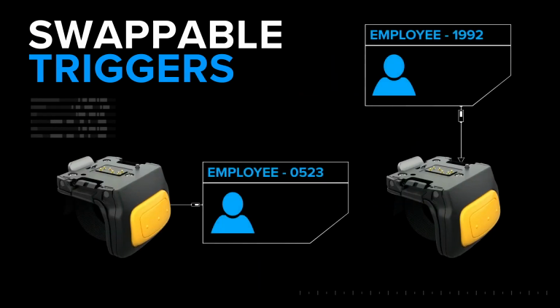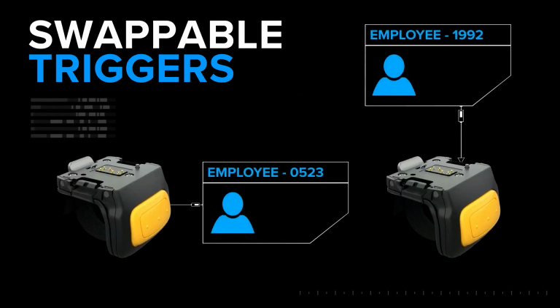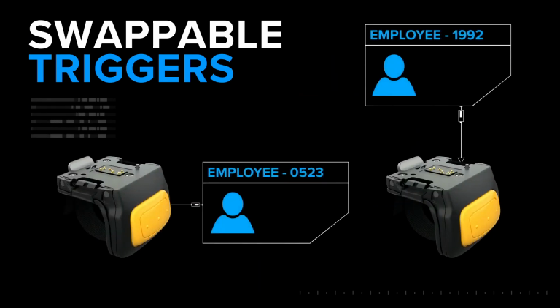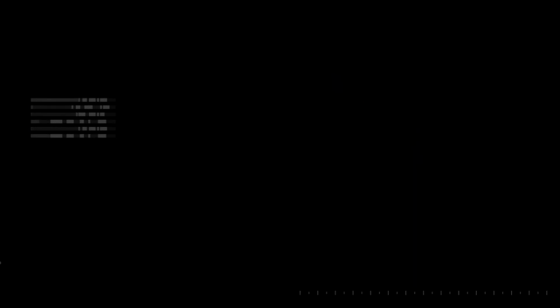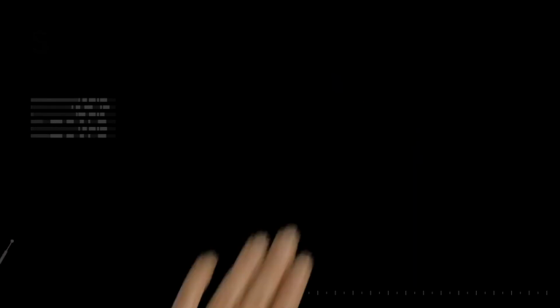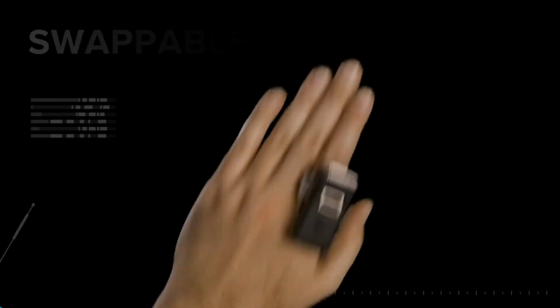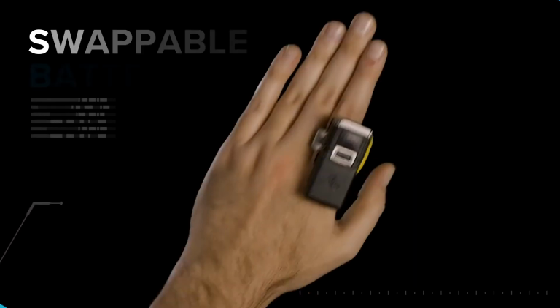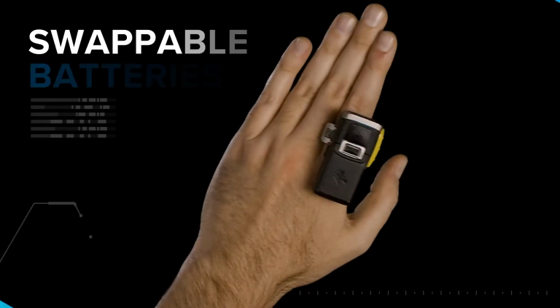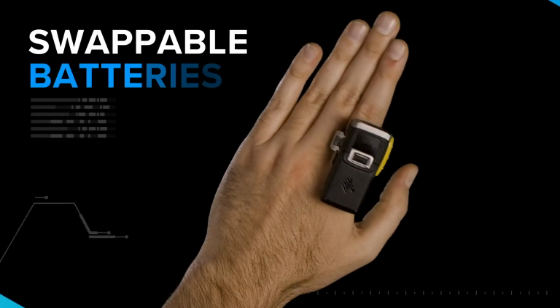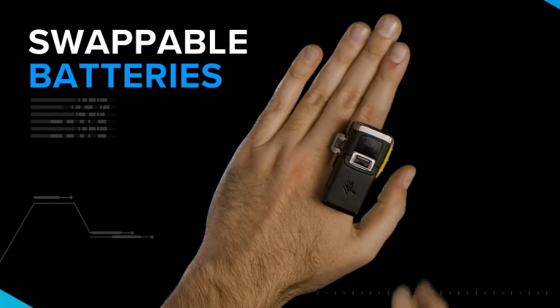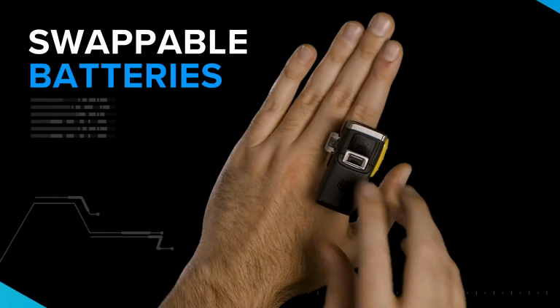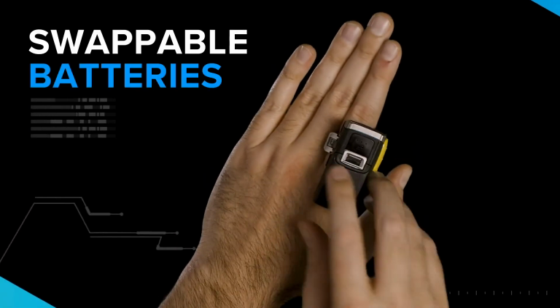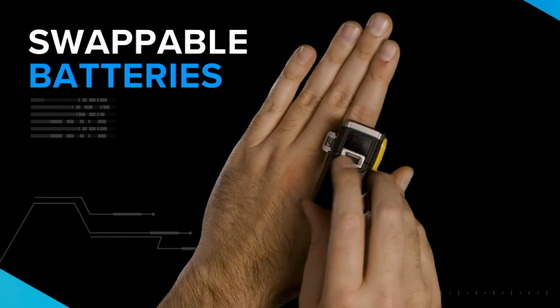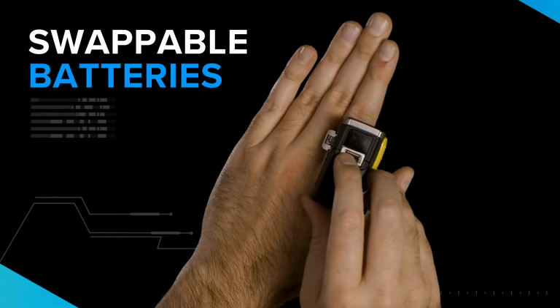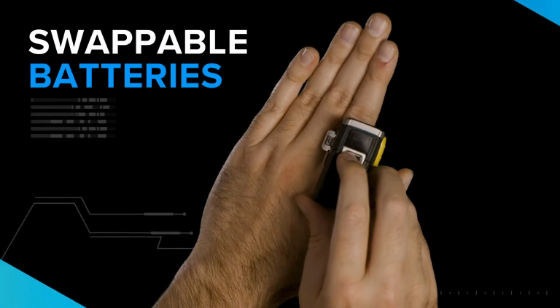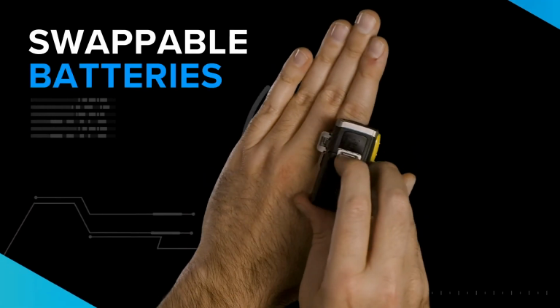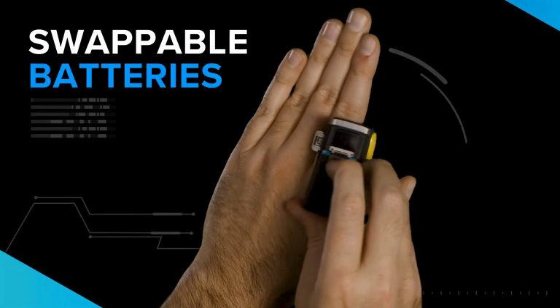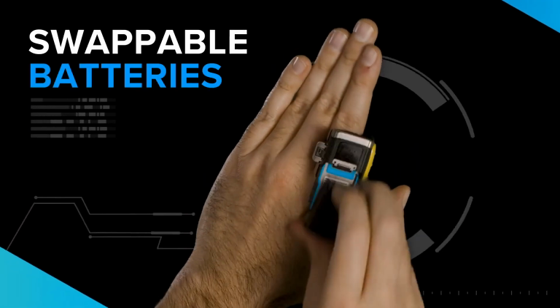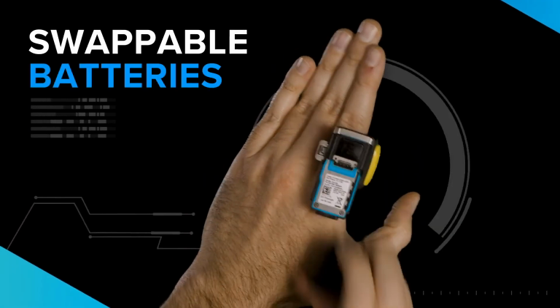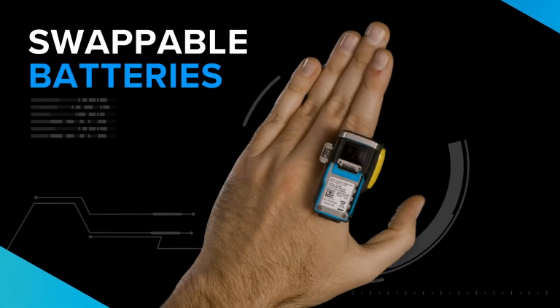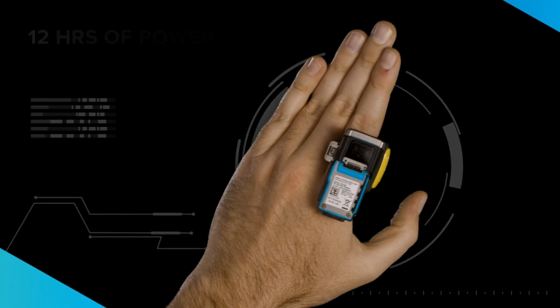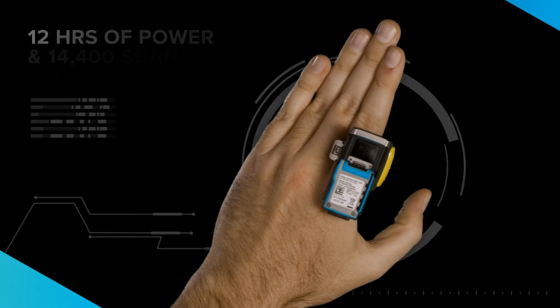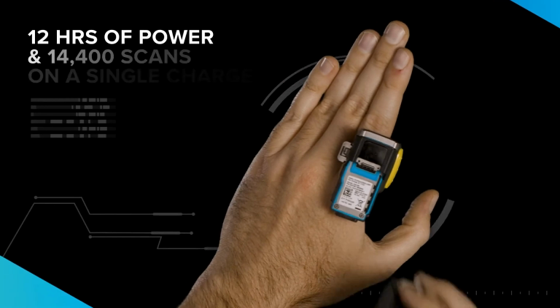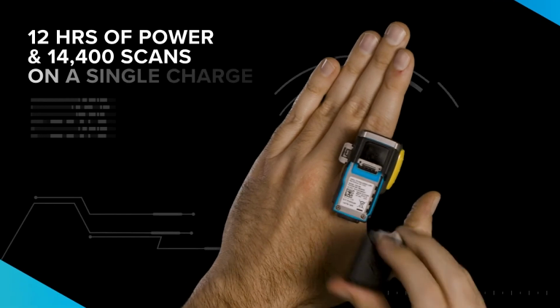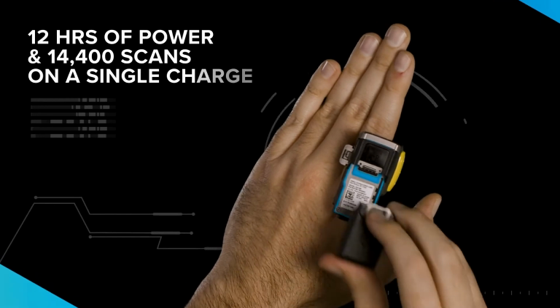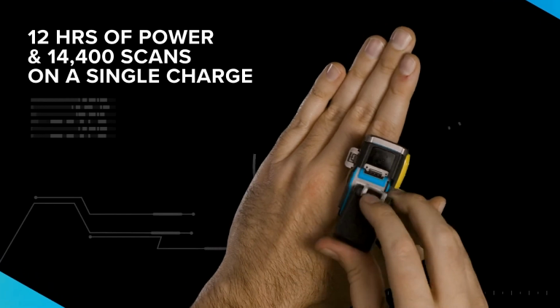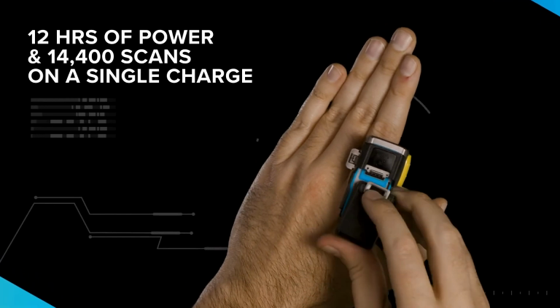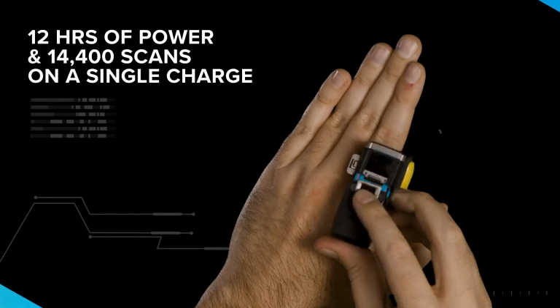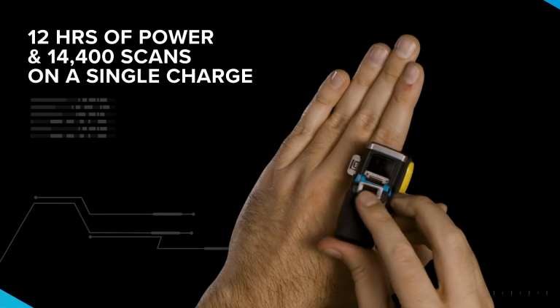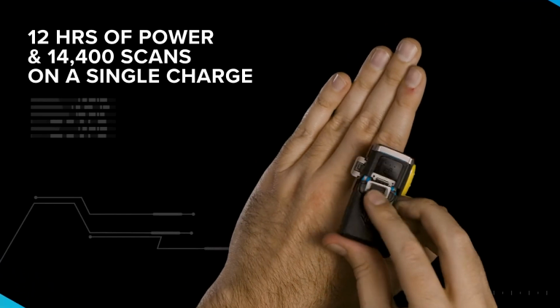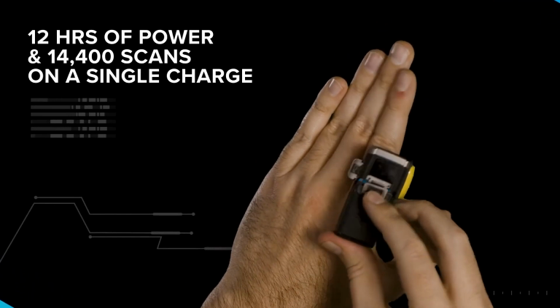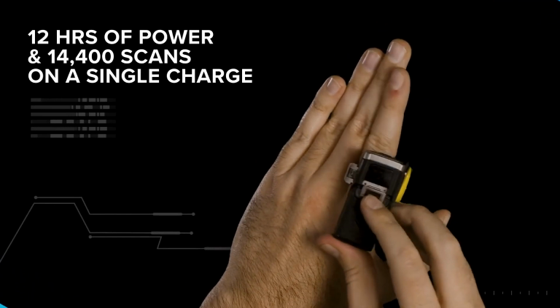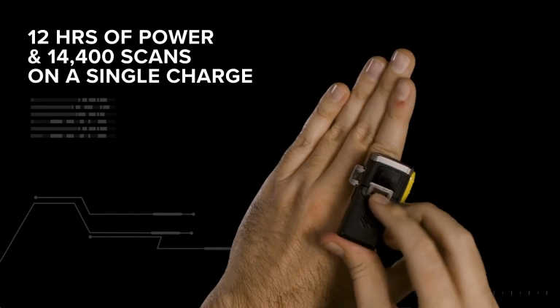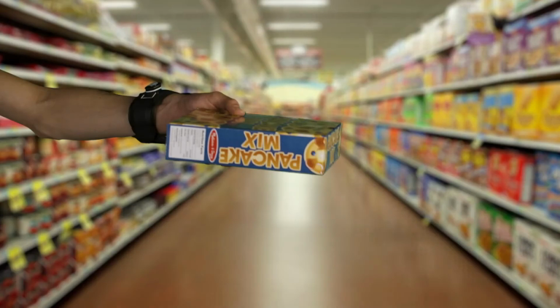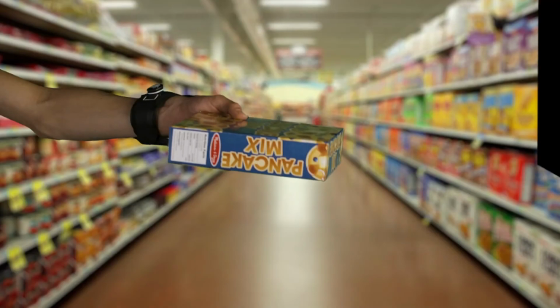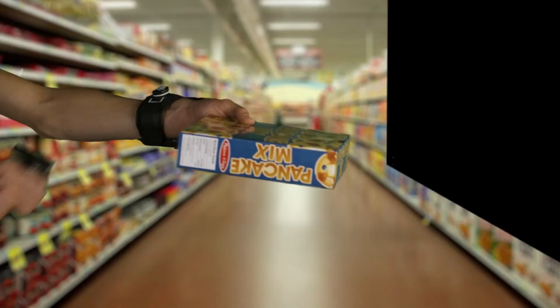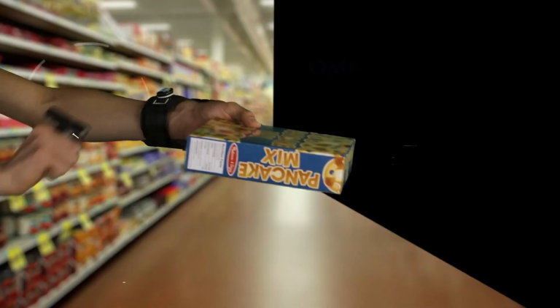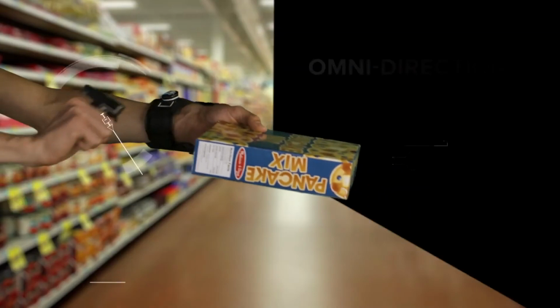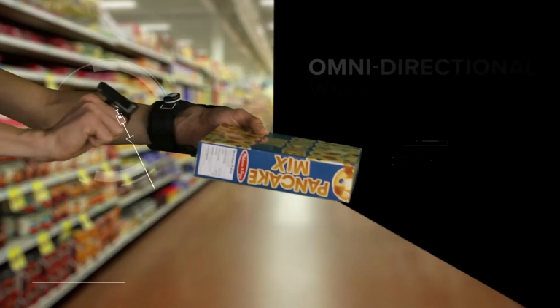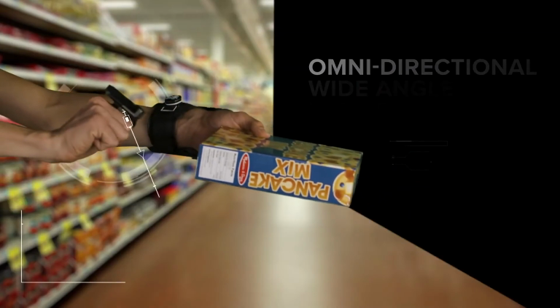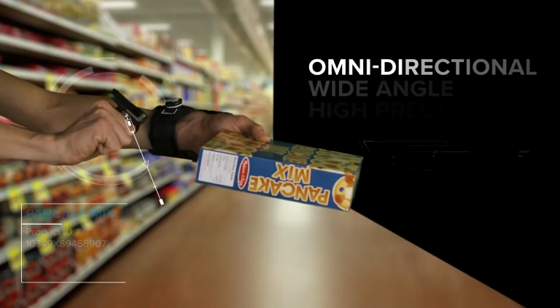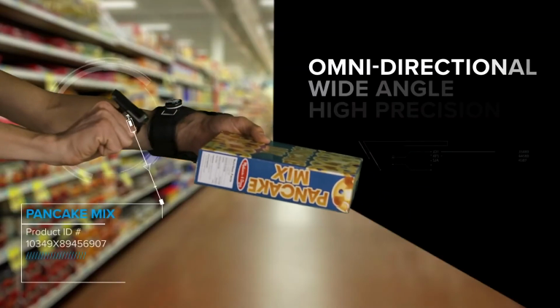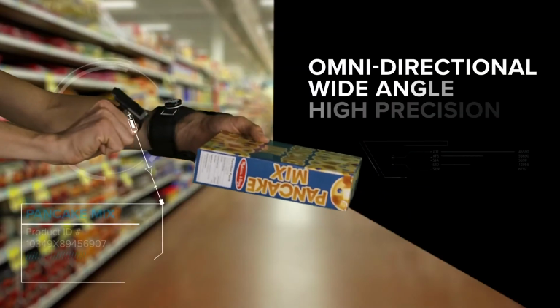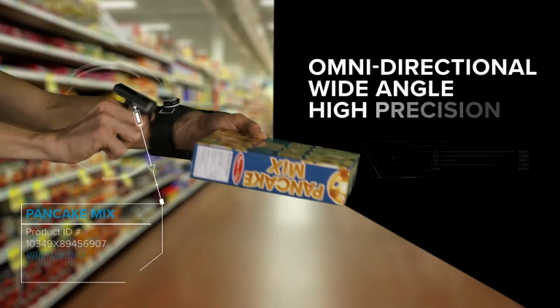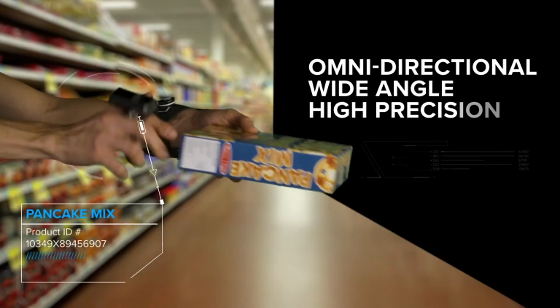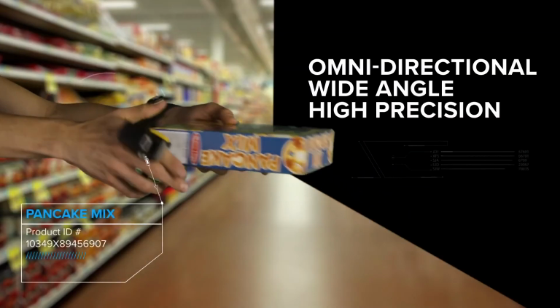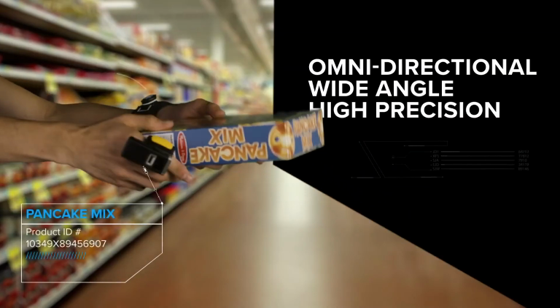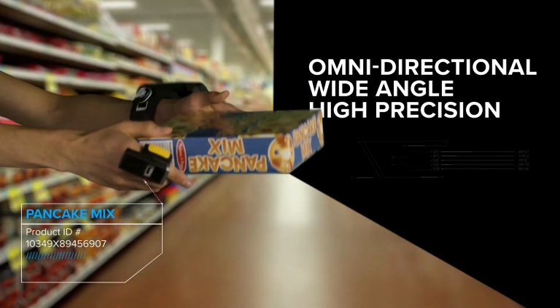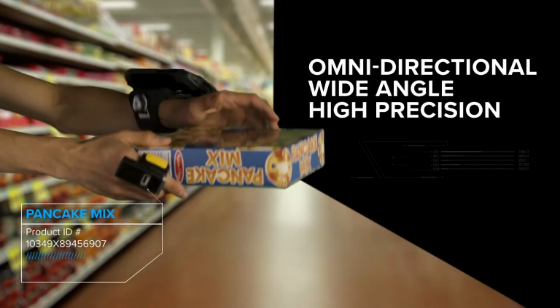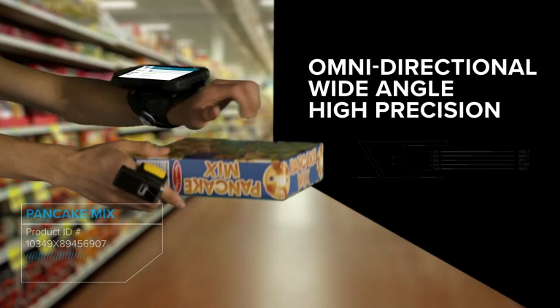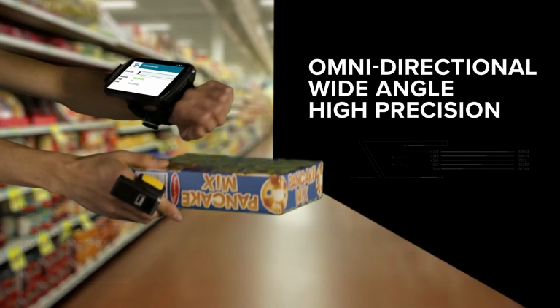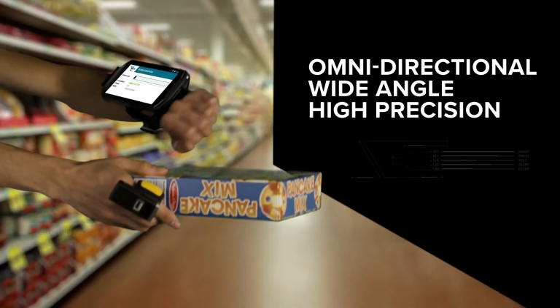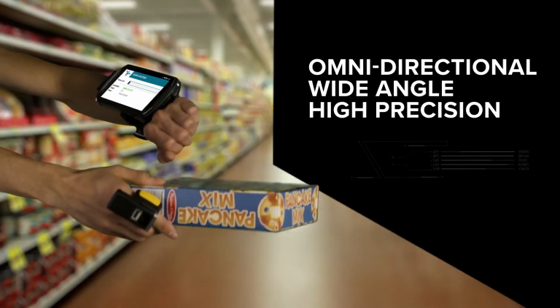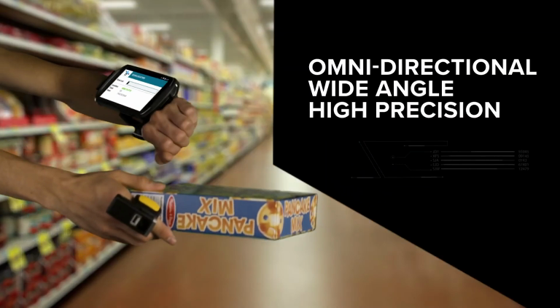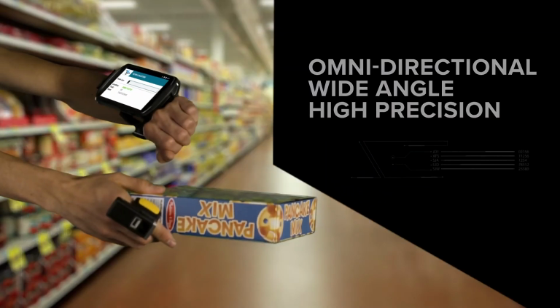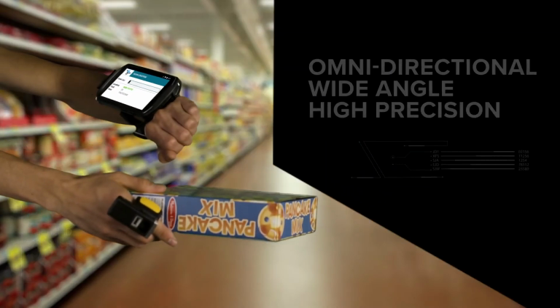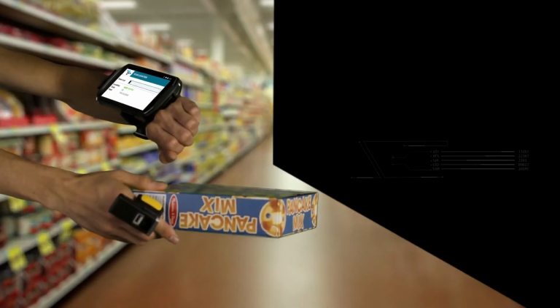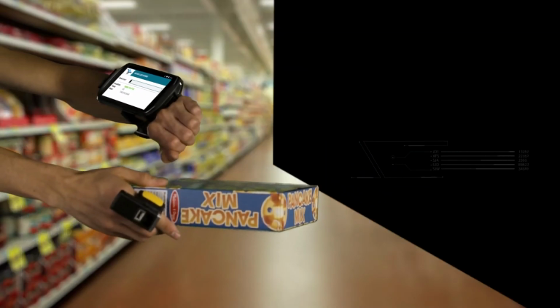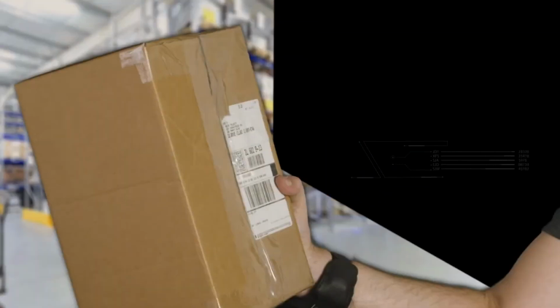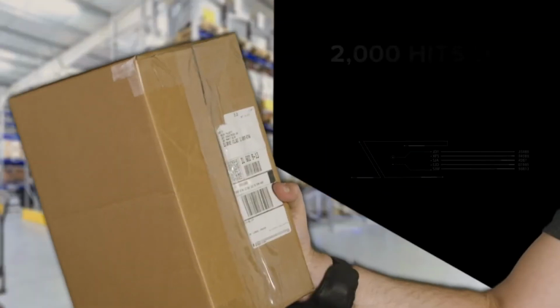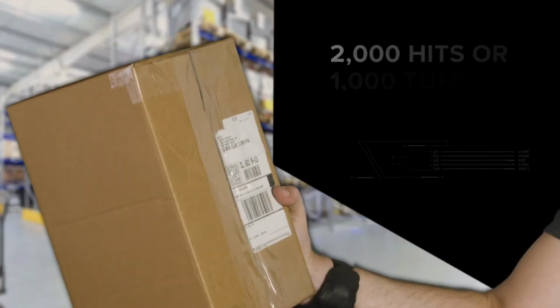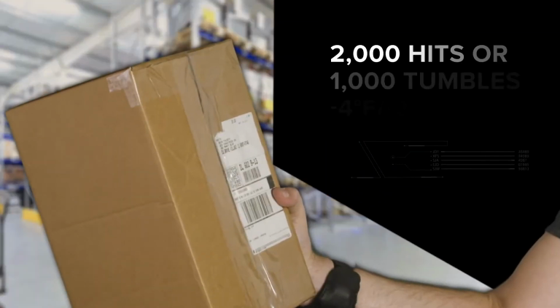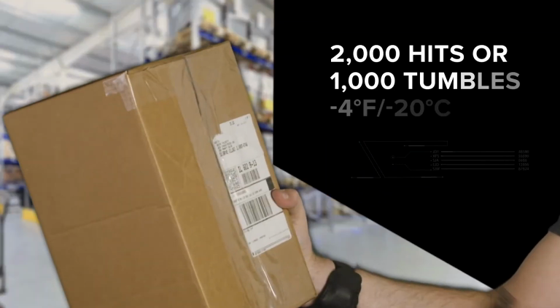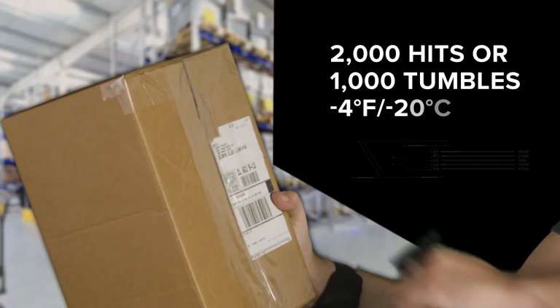You can swap batteries on the go, and the RS5100 is a state-of-the-art scanner that's tough and rugged.